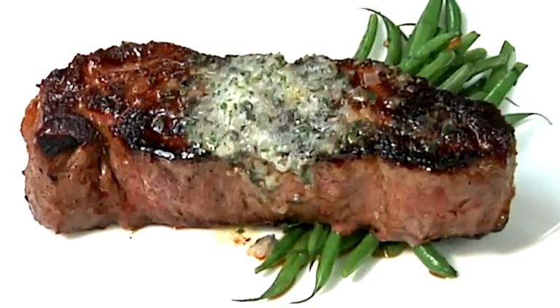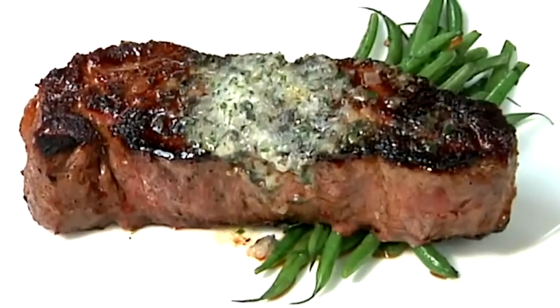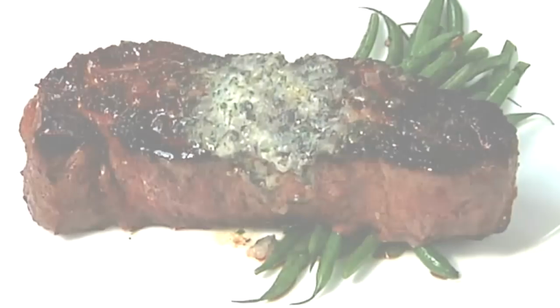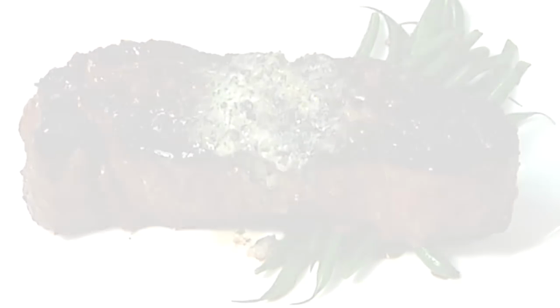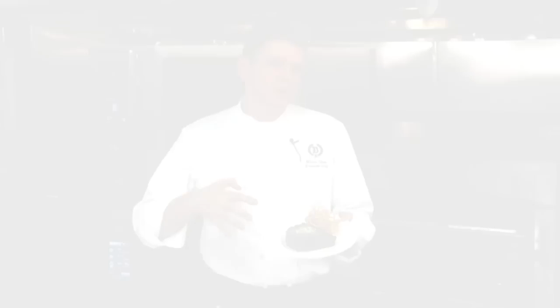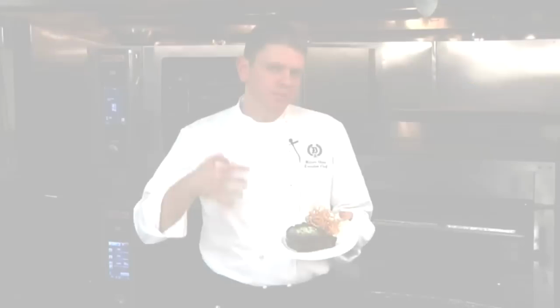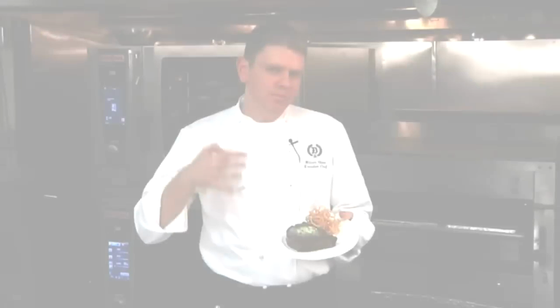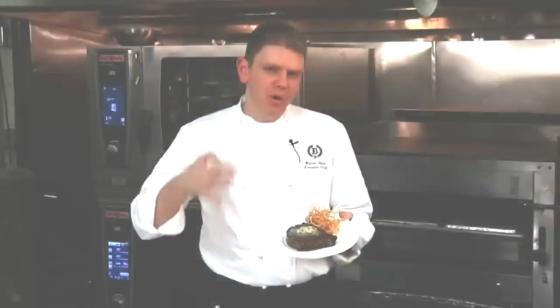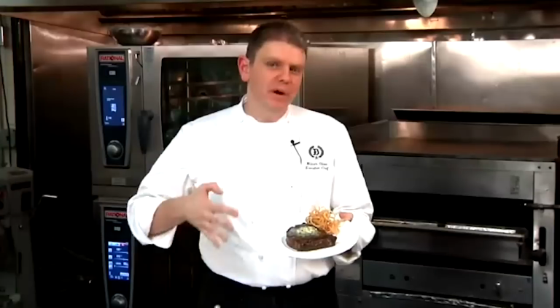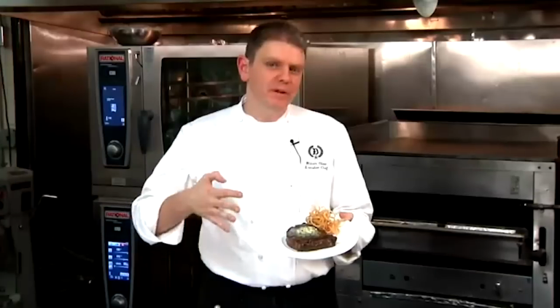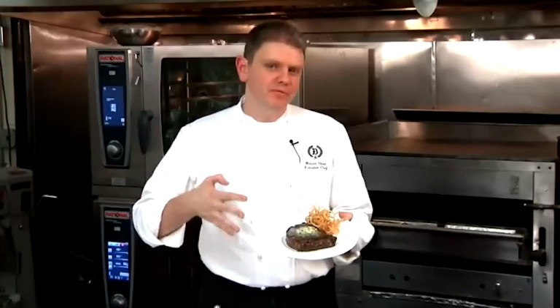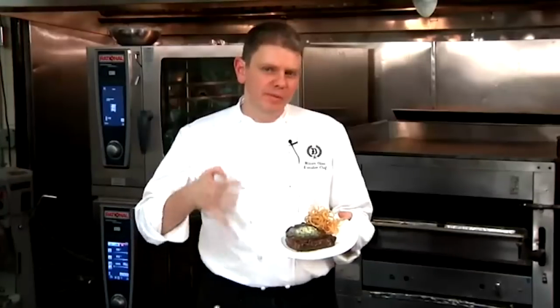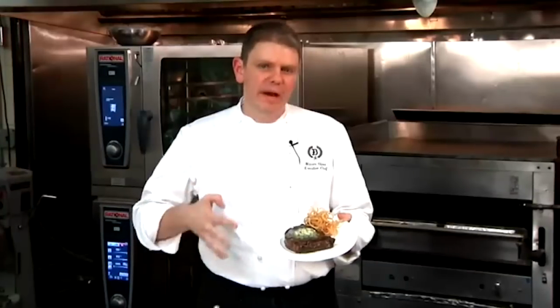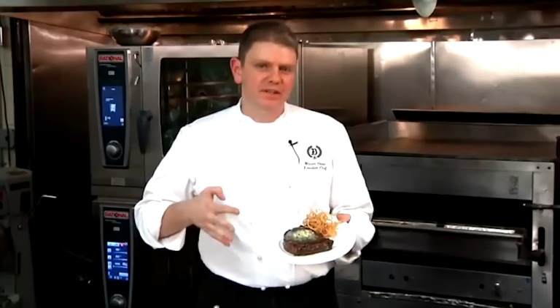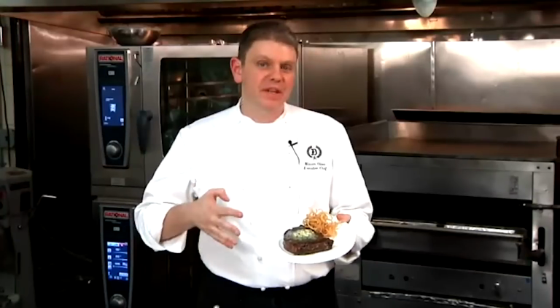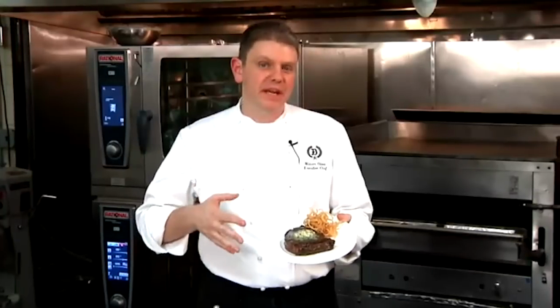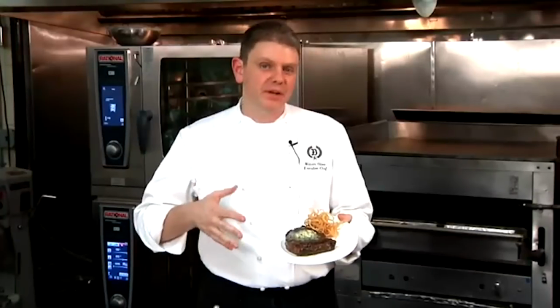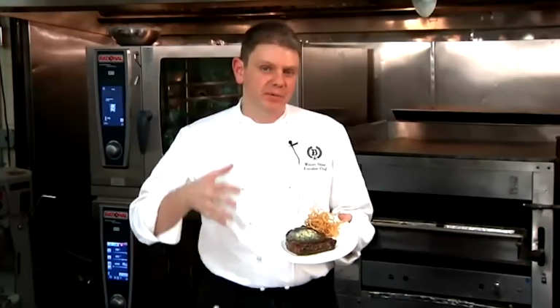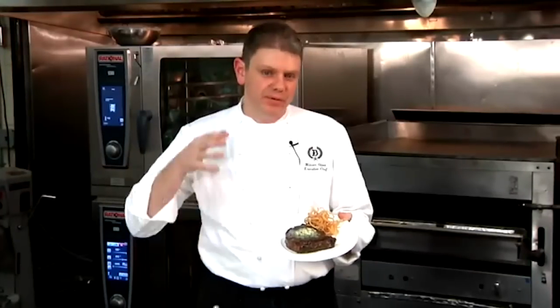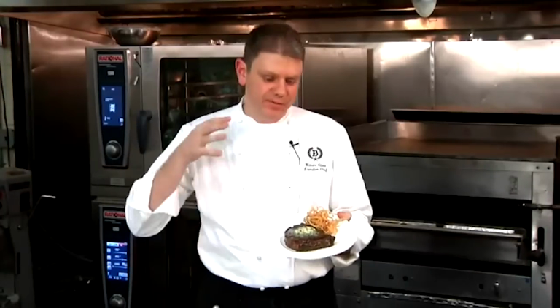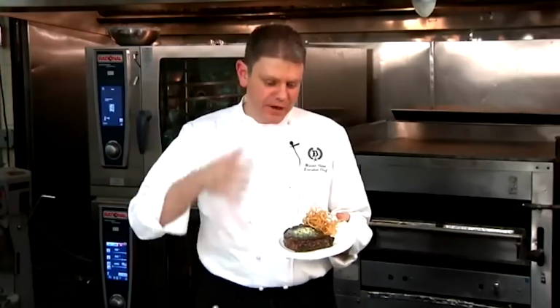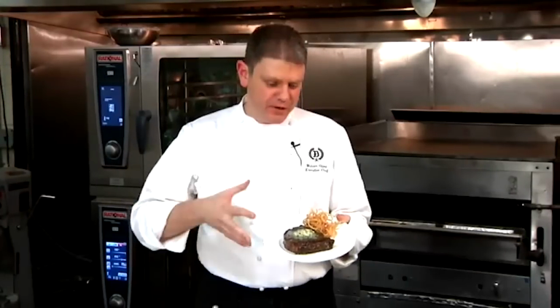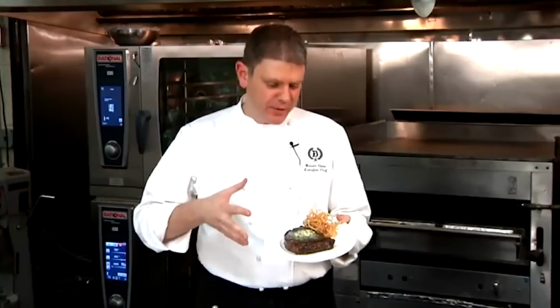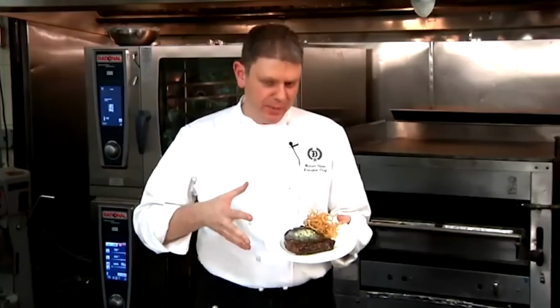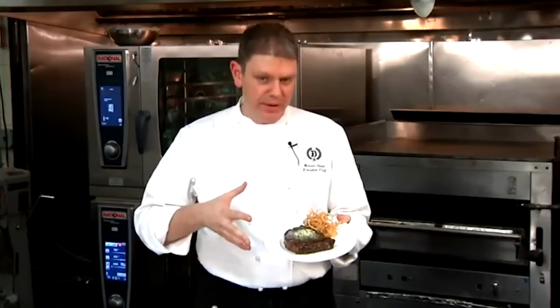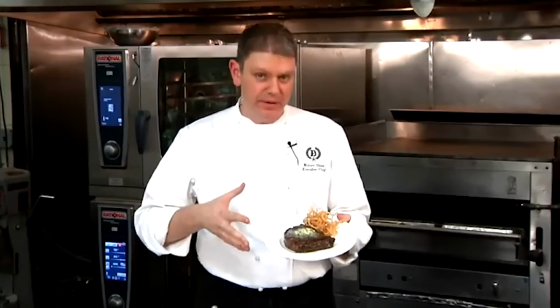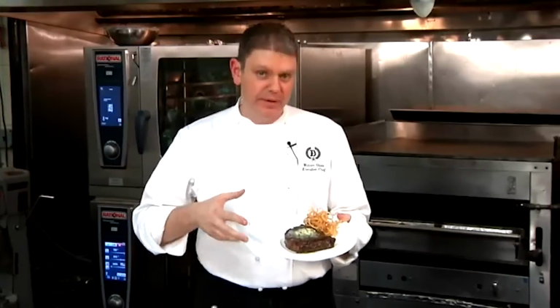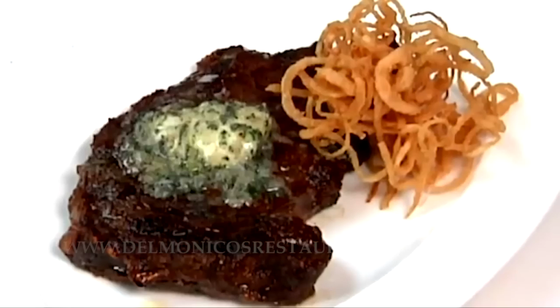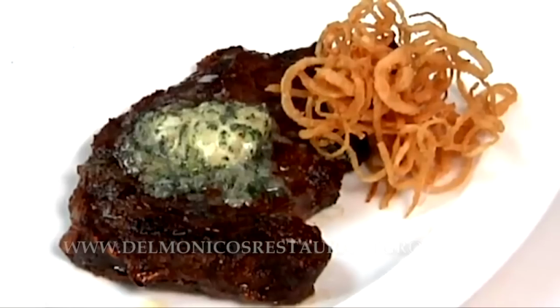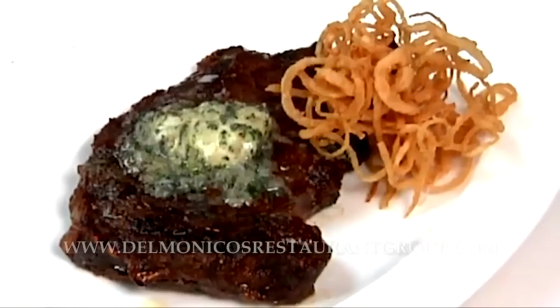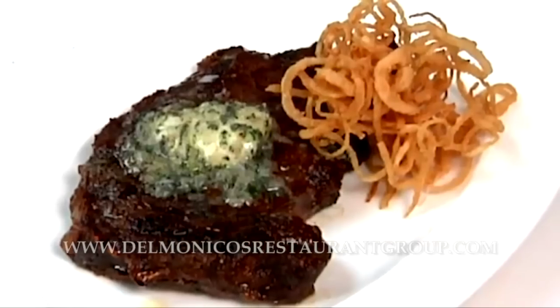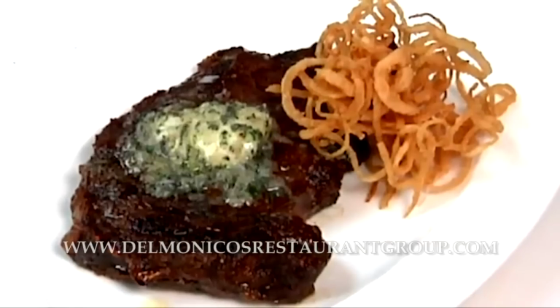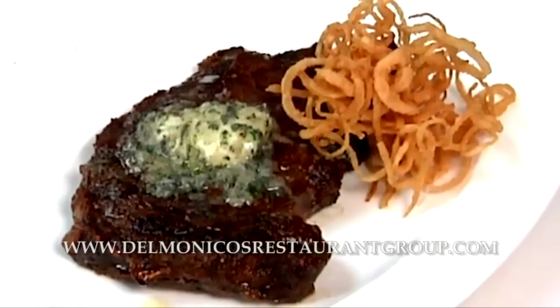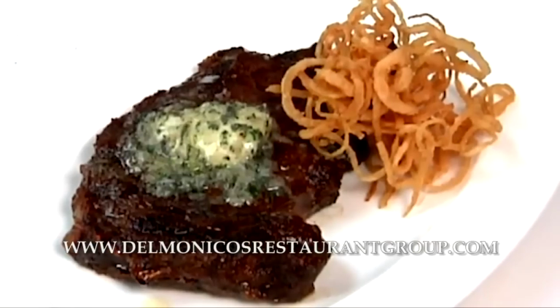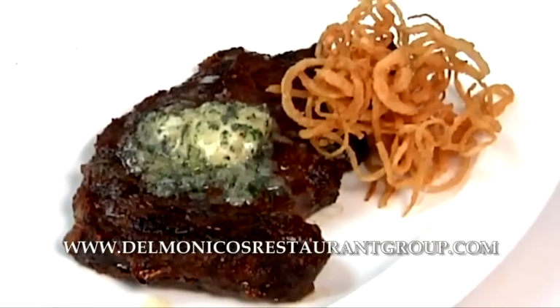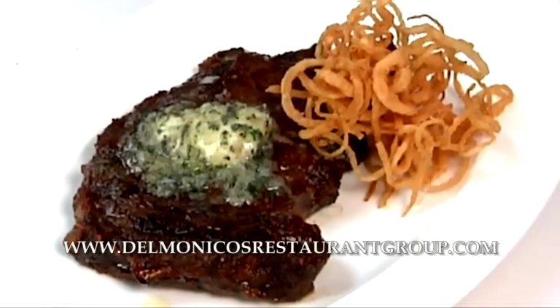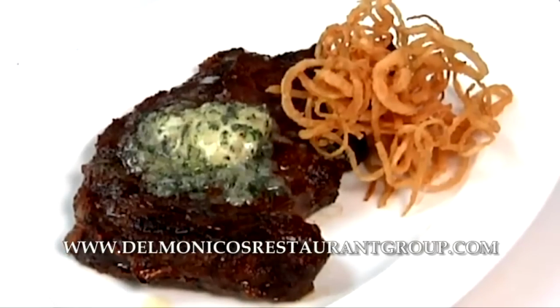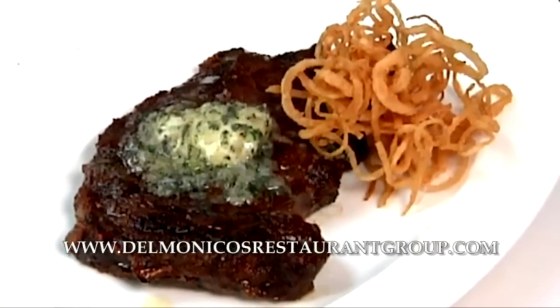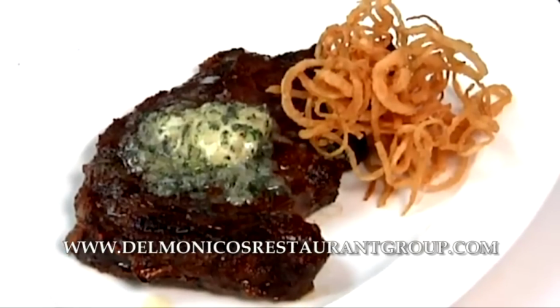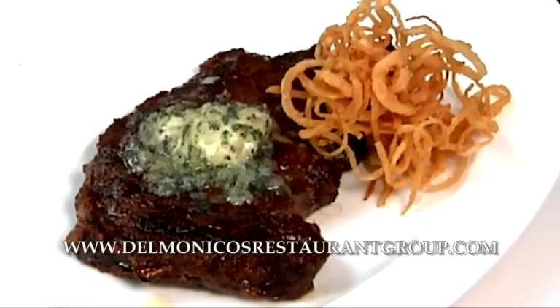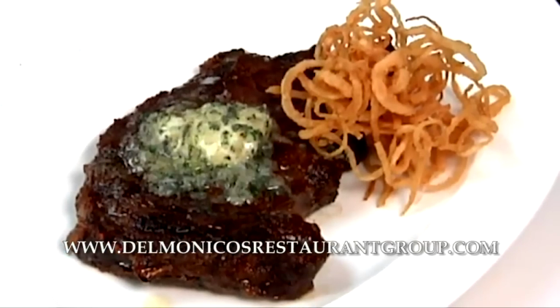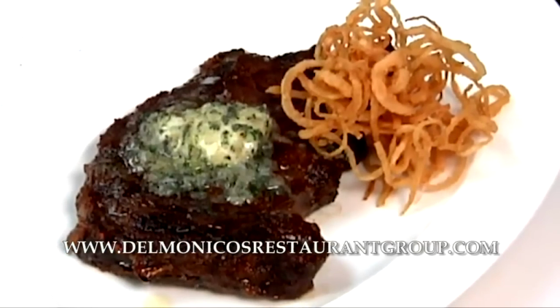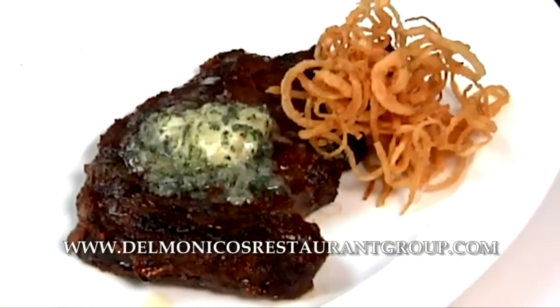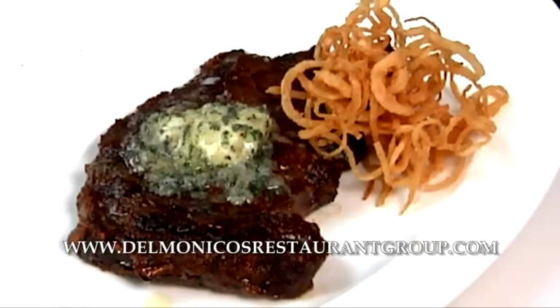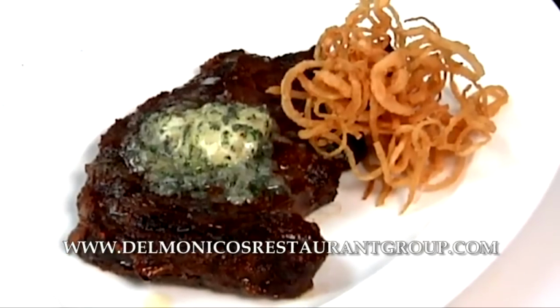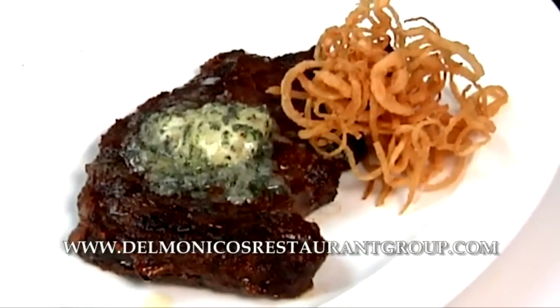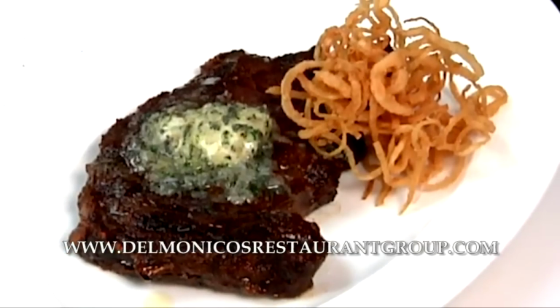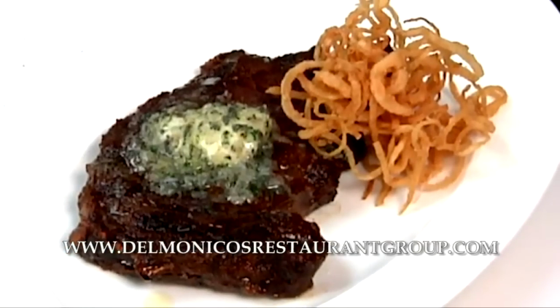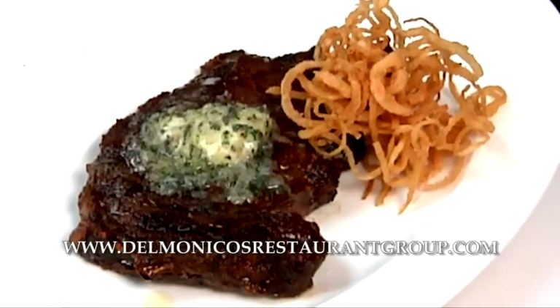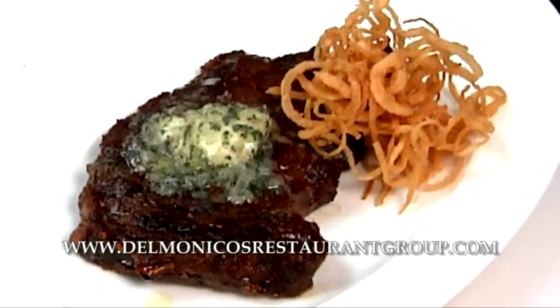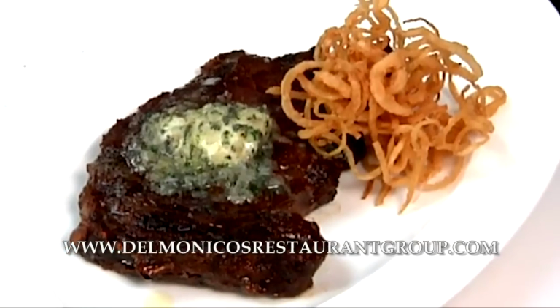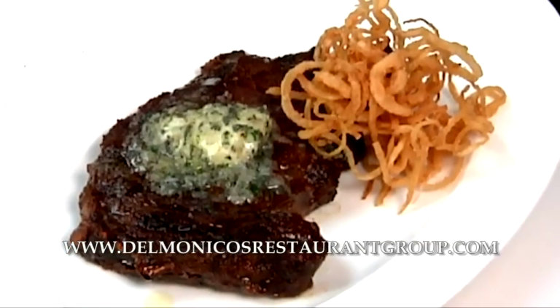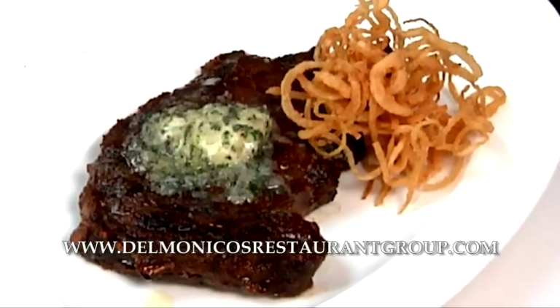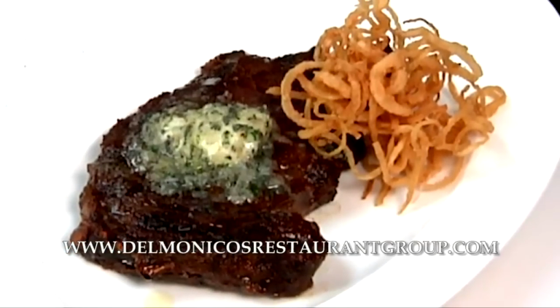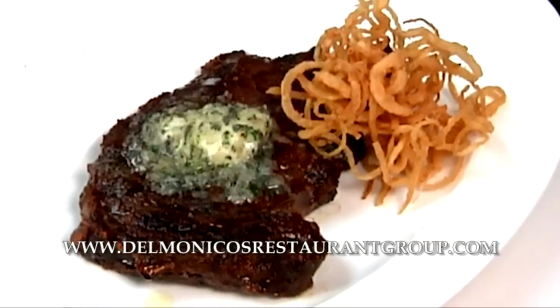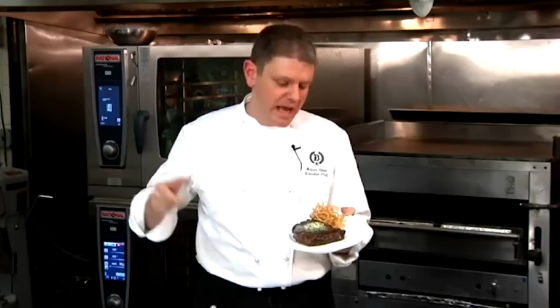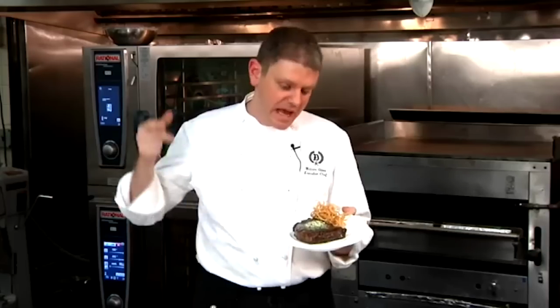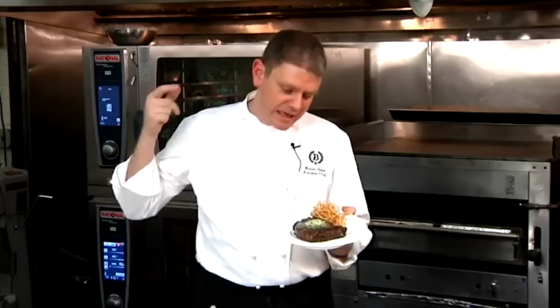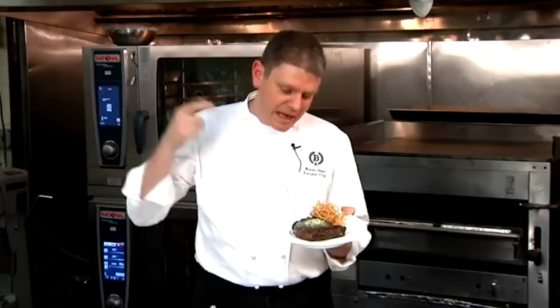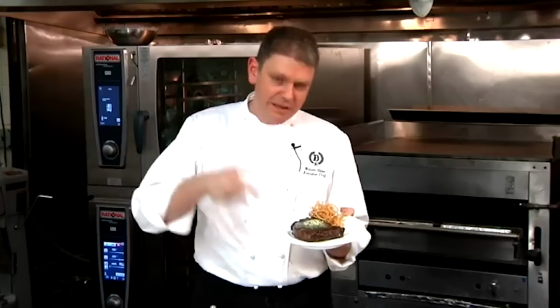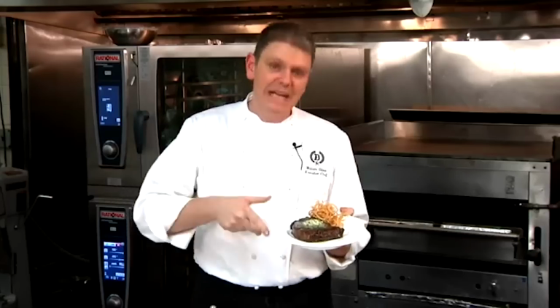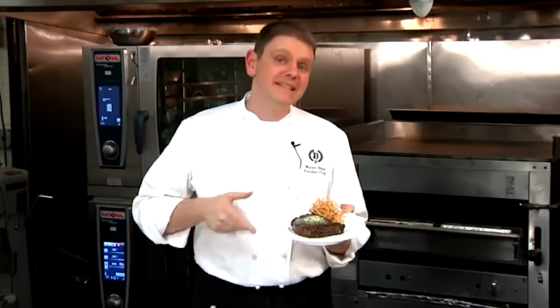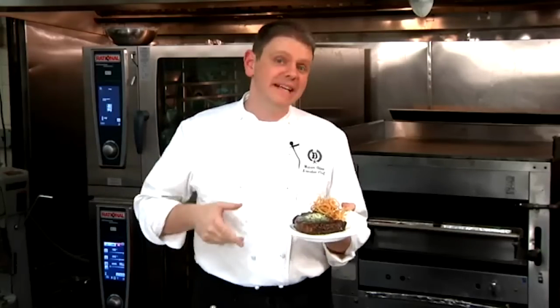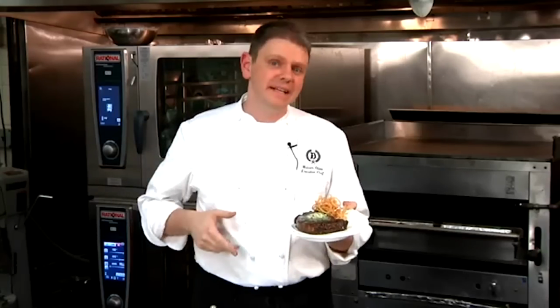That's how you broil a ribeye steak with fresh herb butter. I'm executive chef Billy Oliva for the Delmonico's Restaurant Group. Now let's eat.